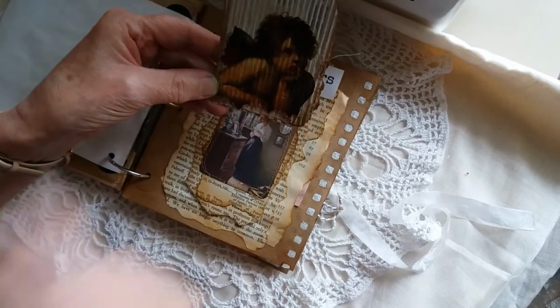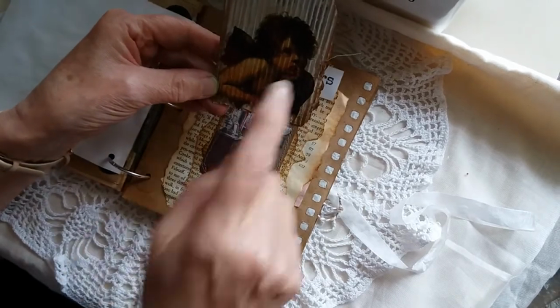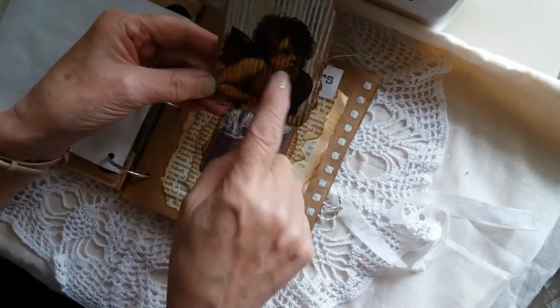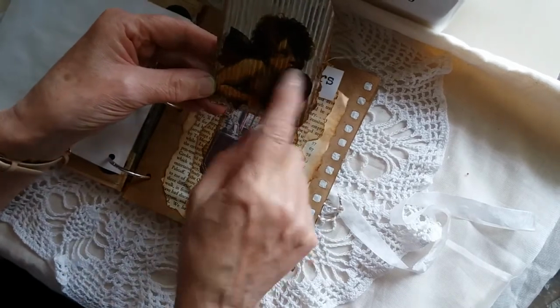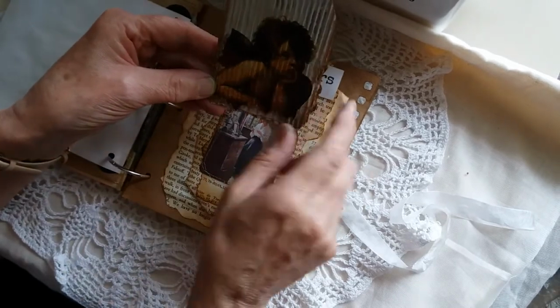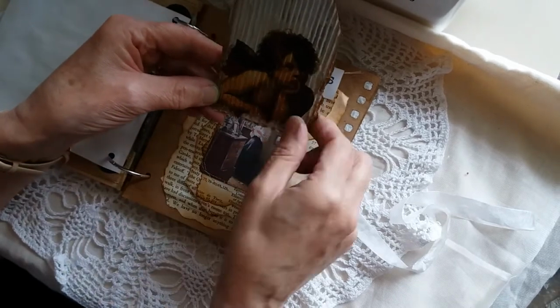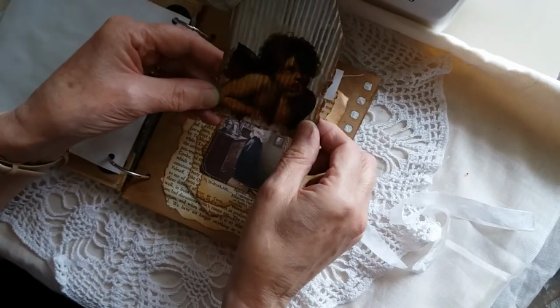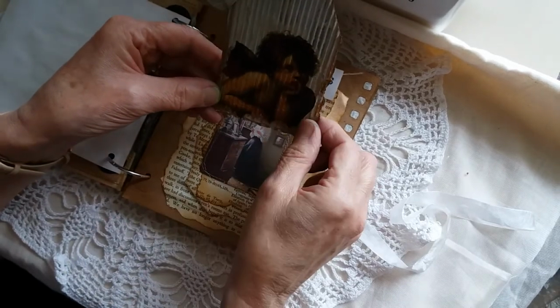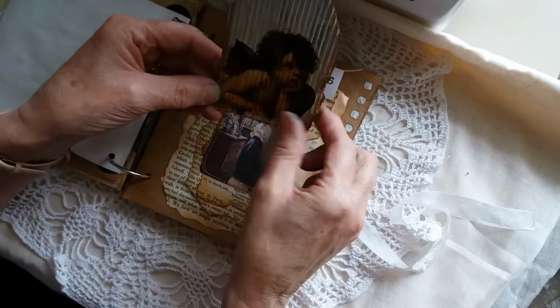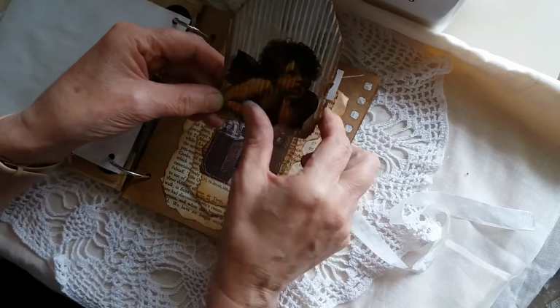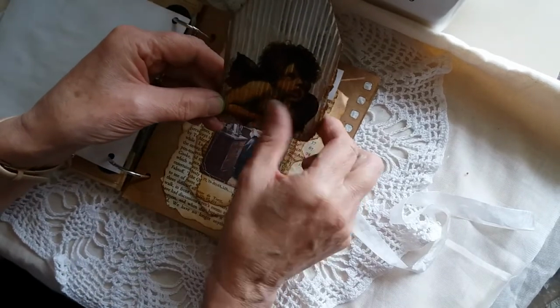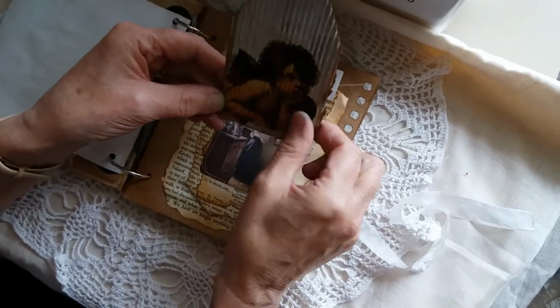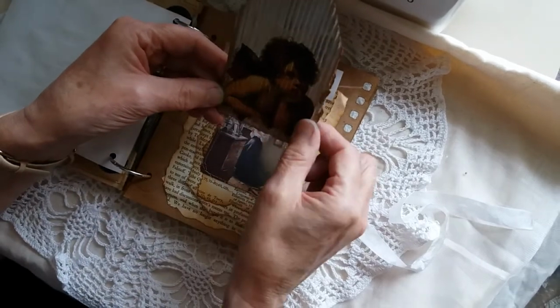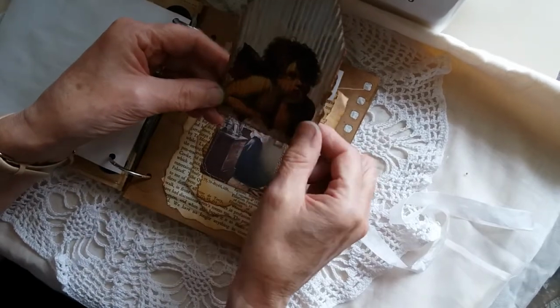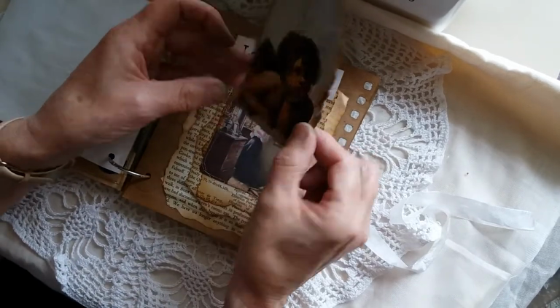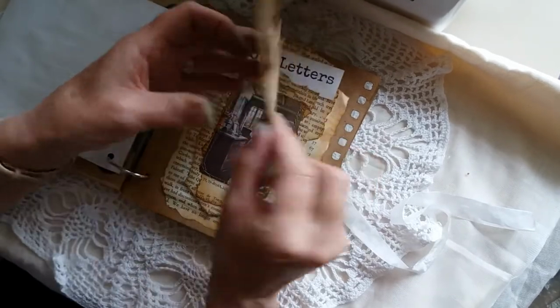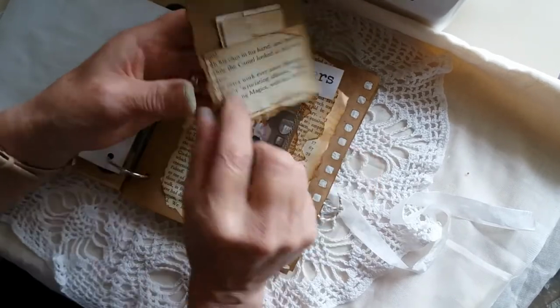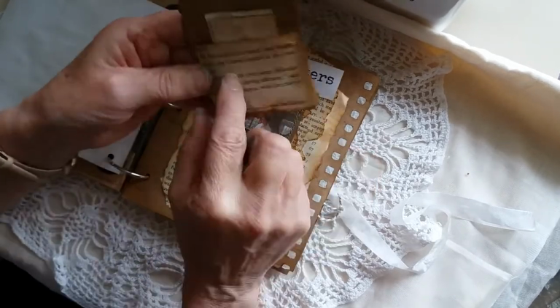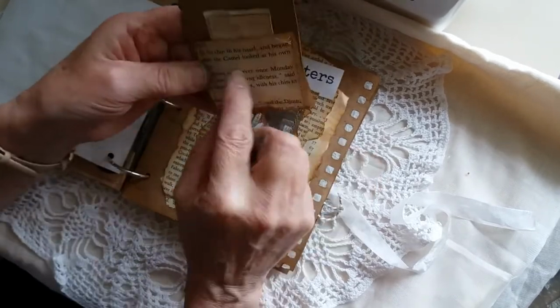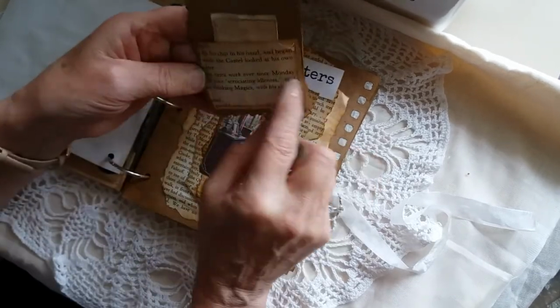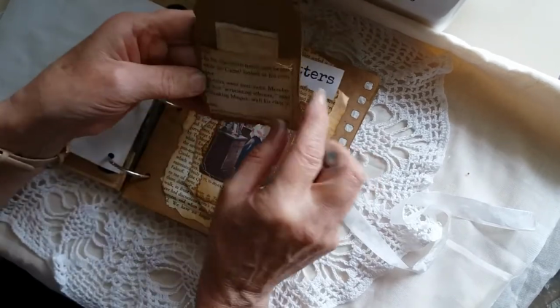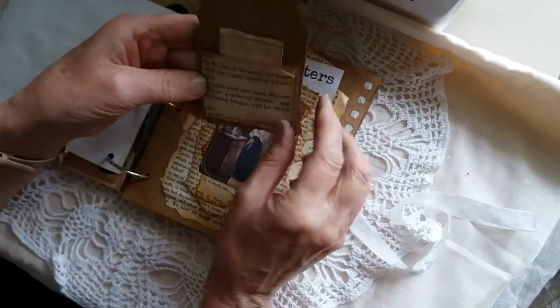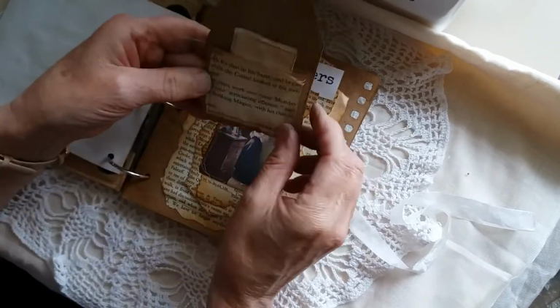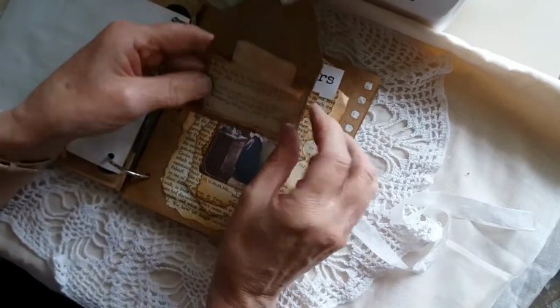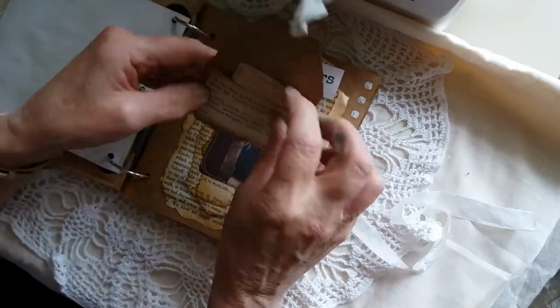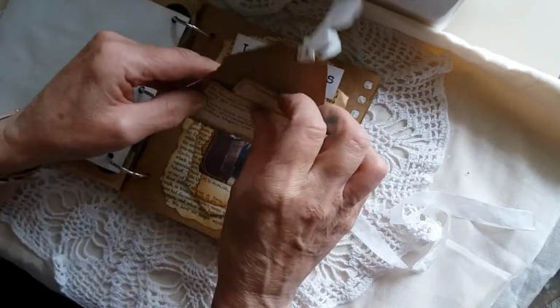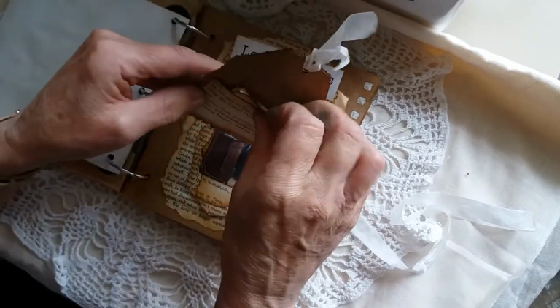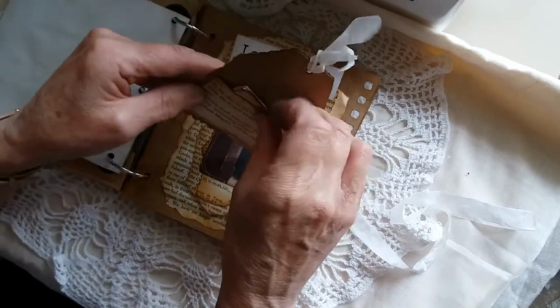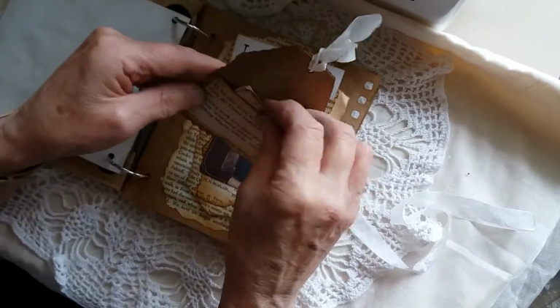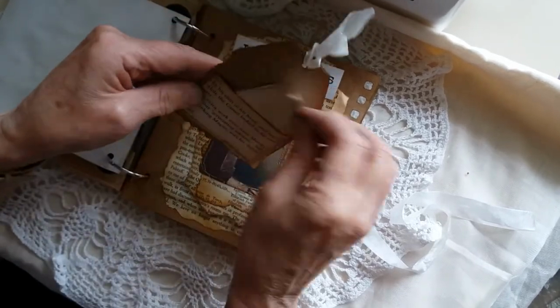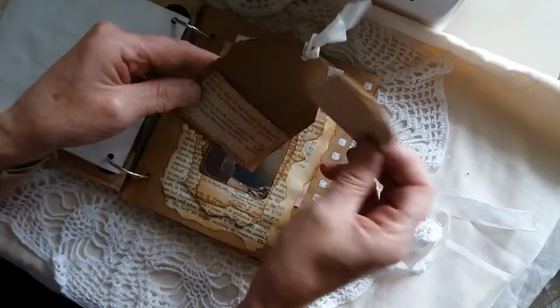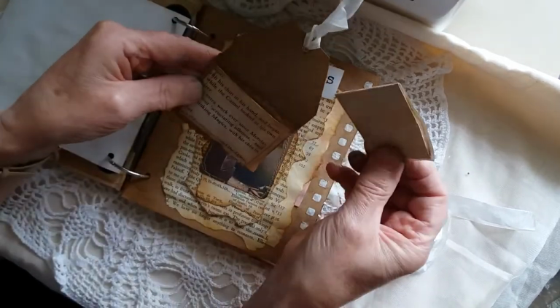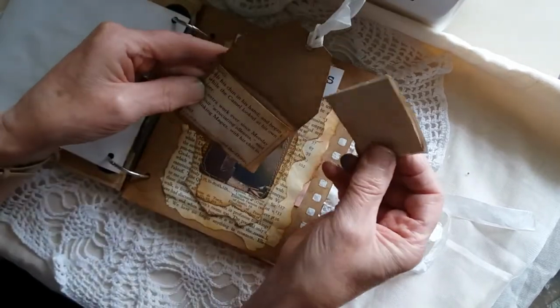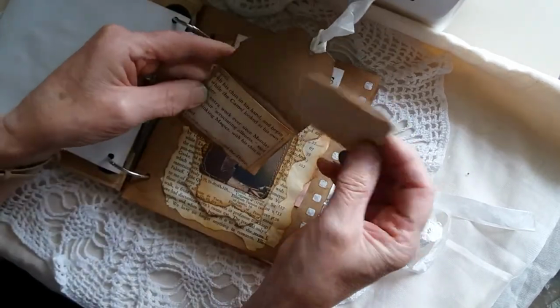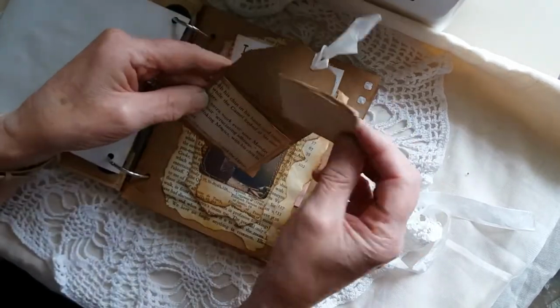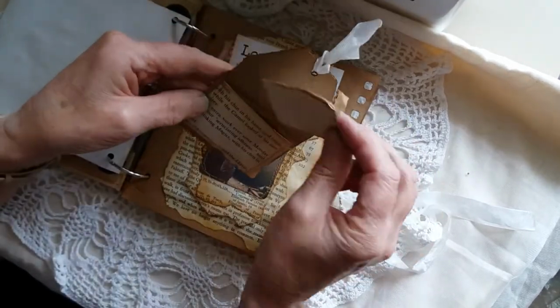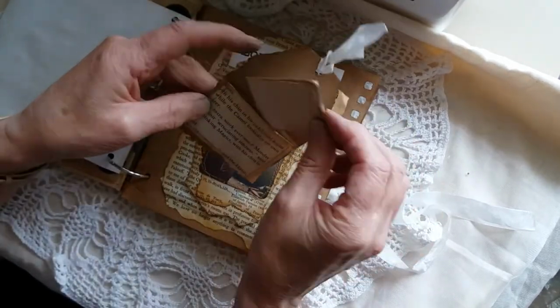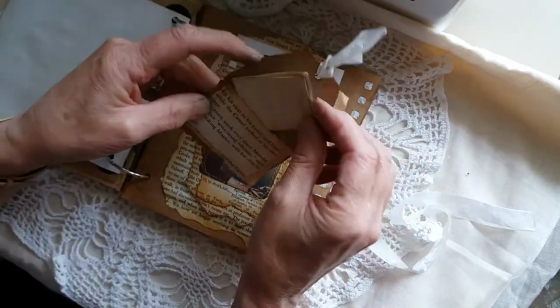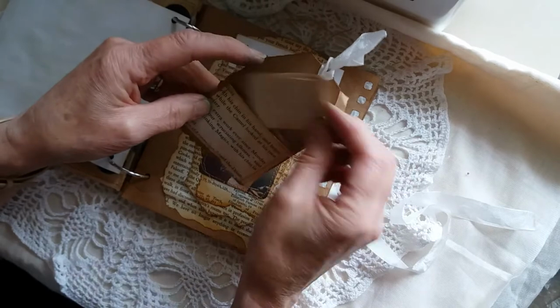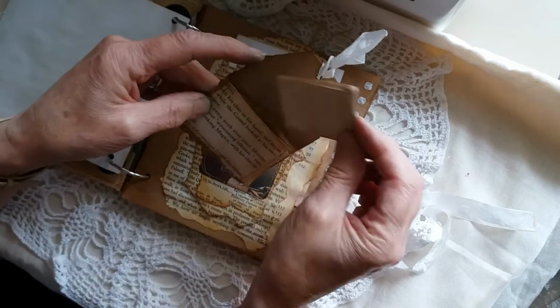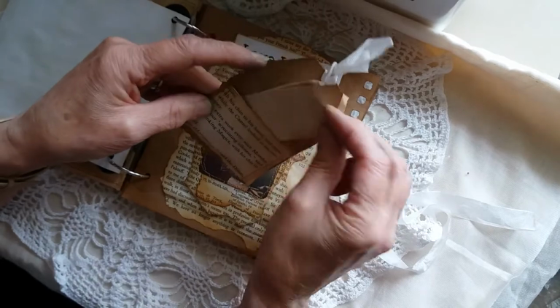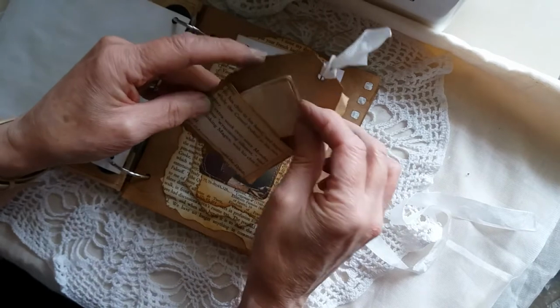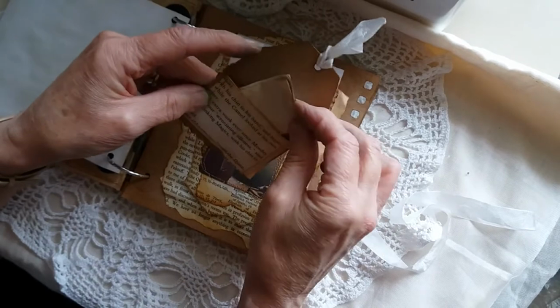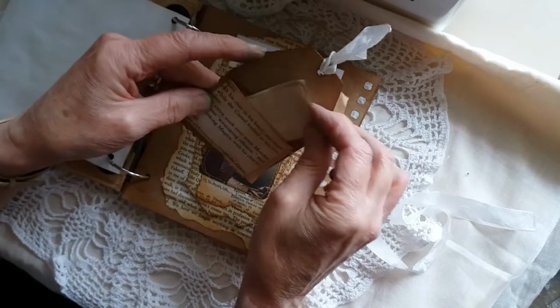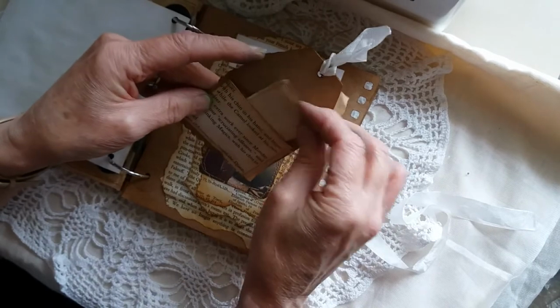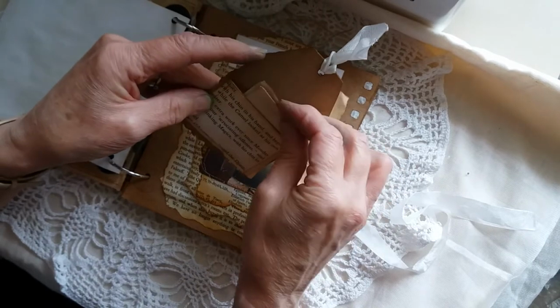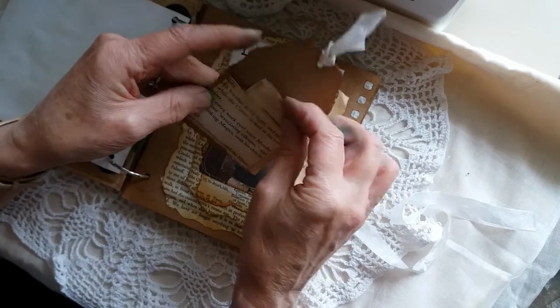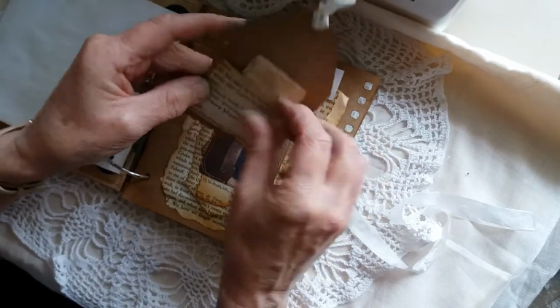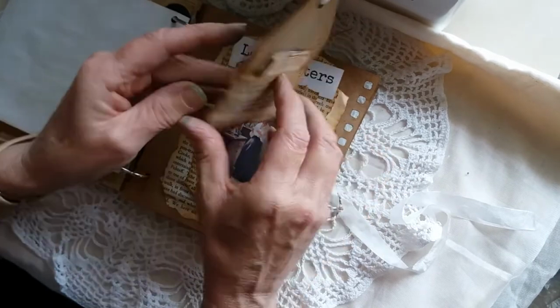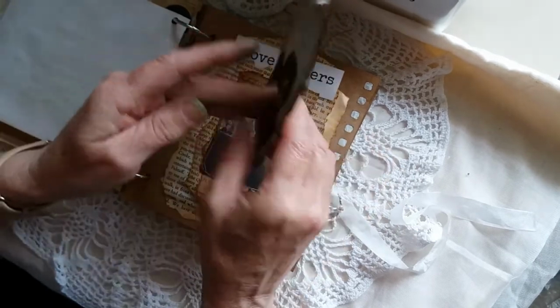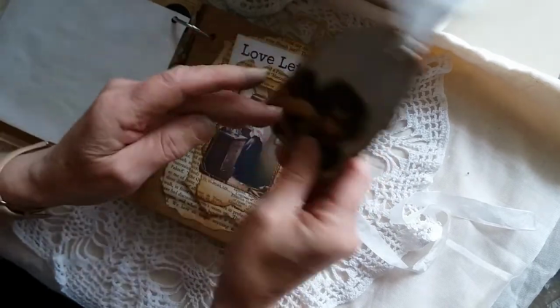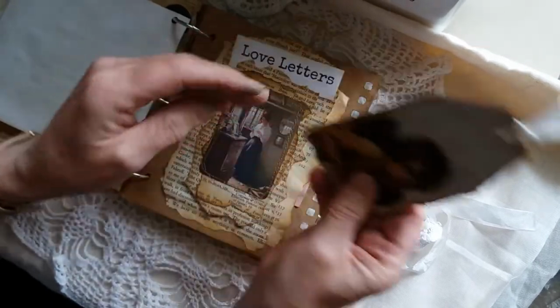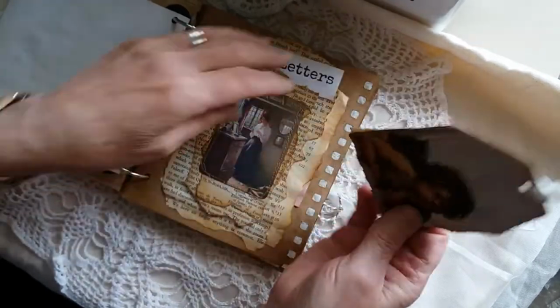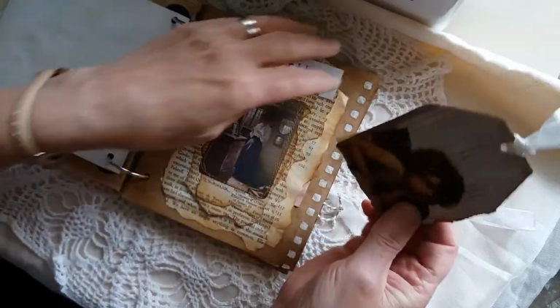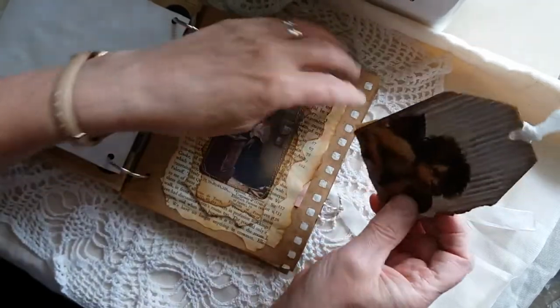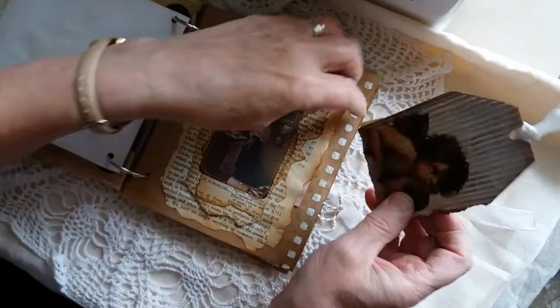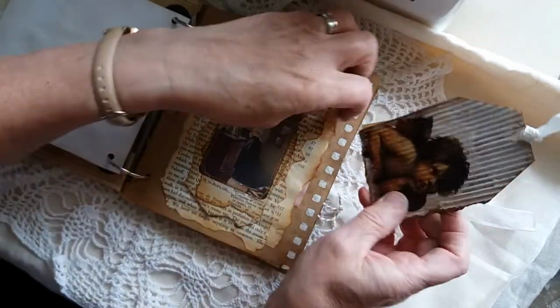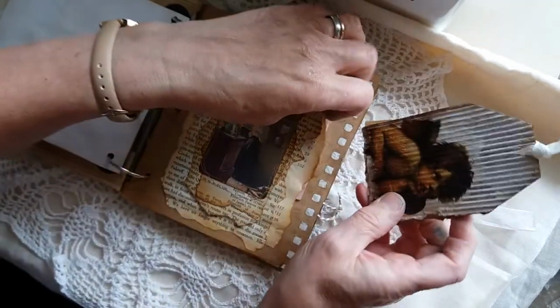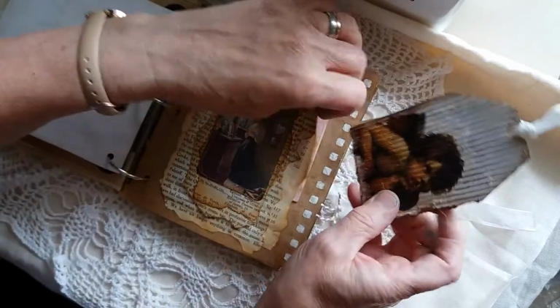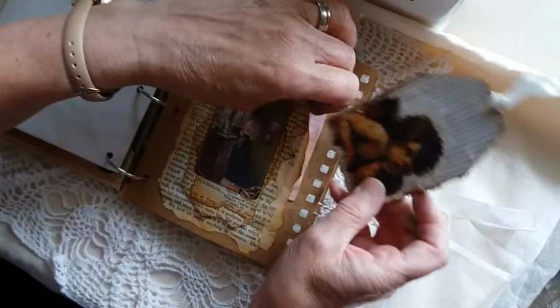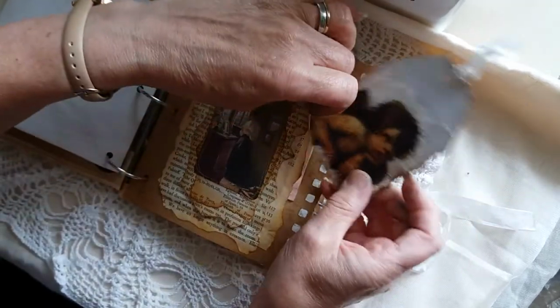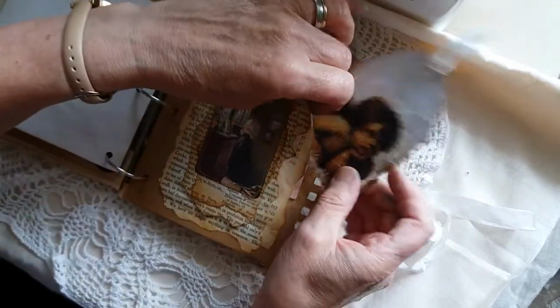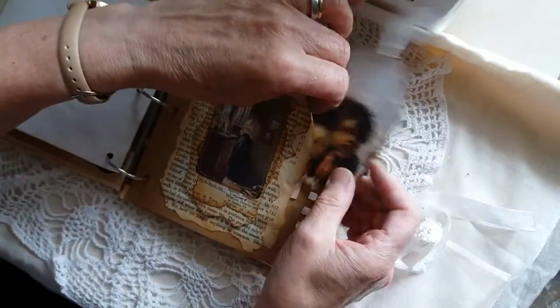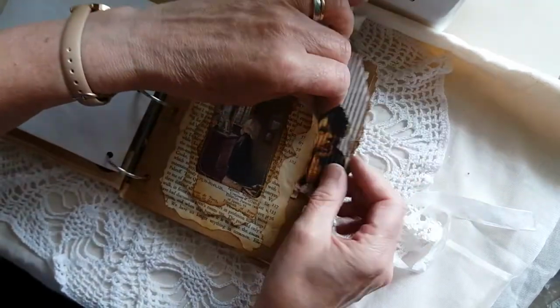The tag has an angel on the front. On the back there's a little pocket with some extra paper for journaling.